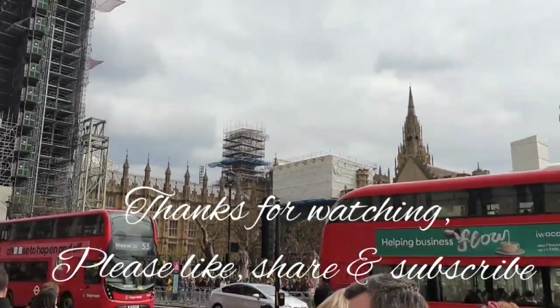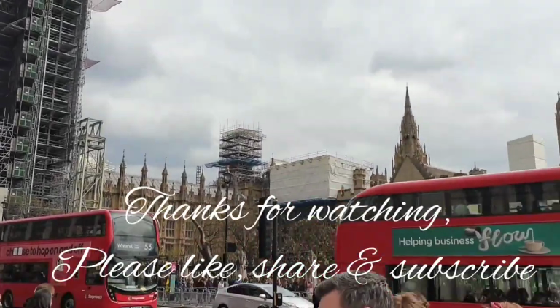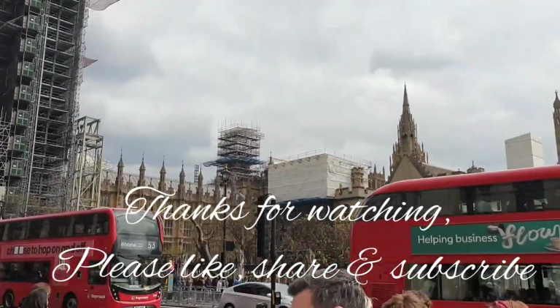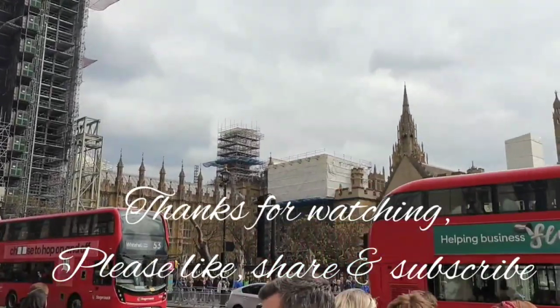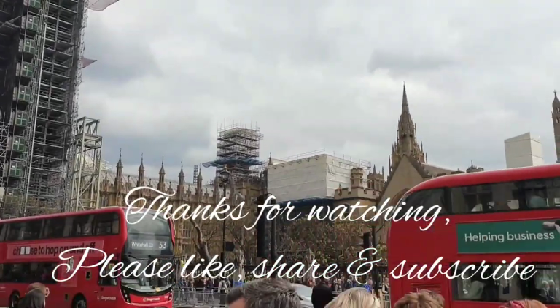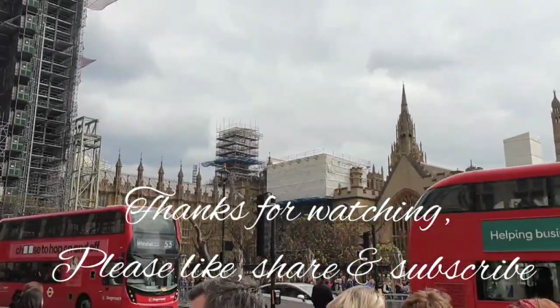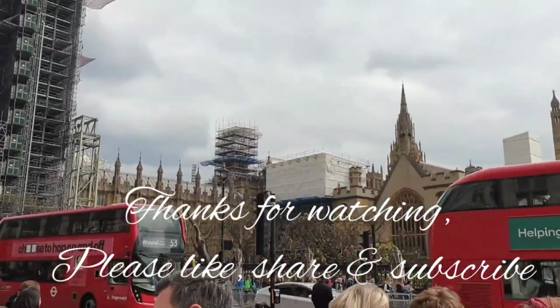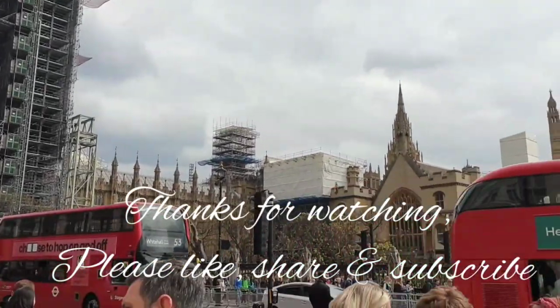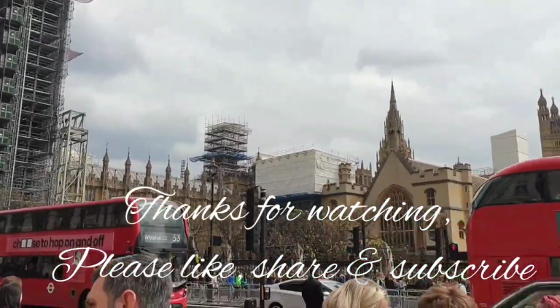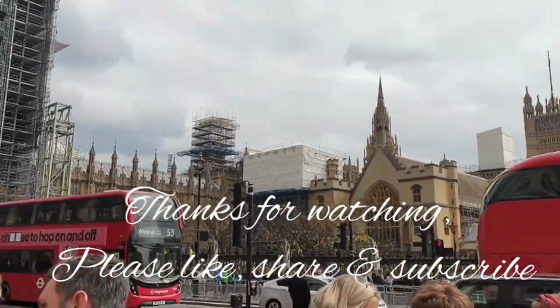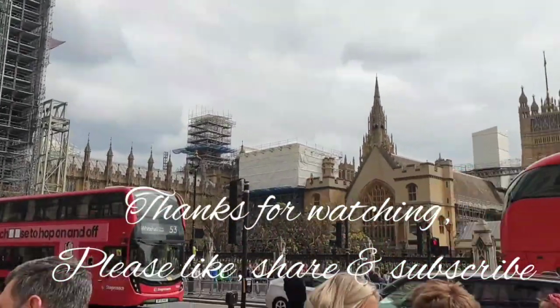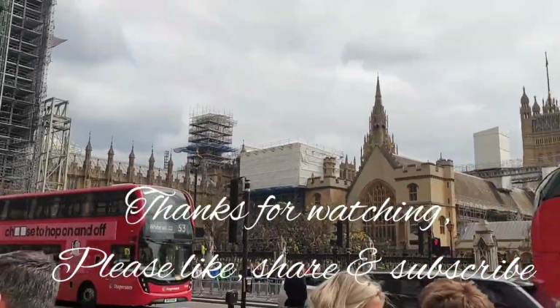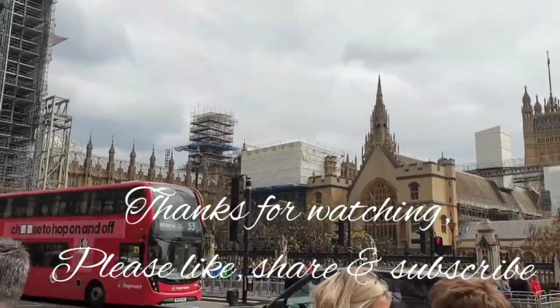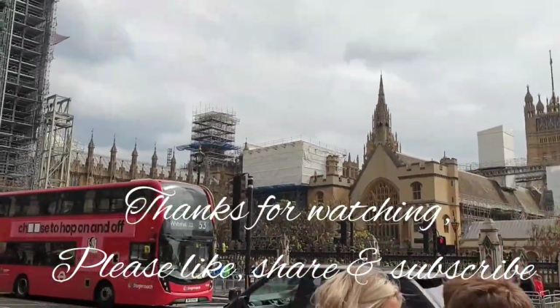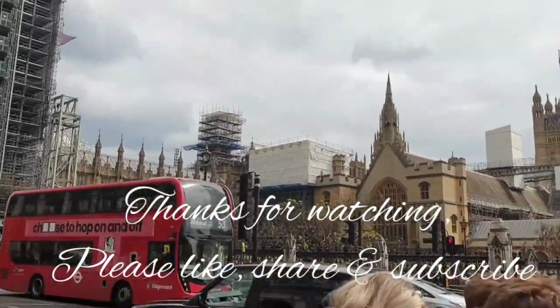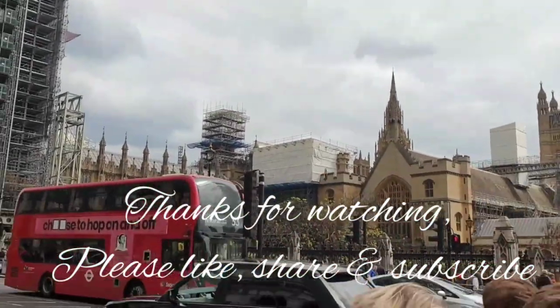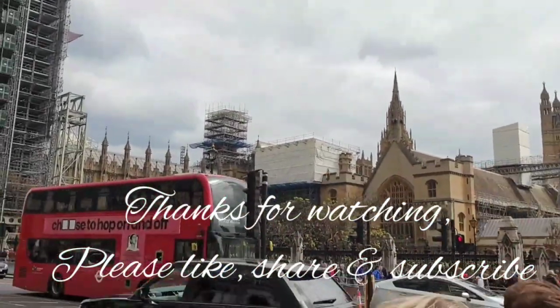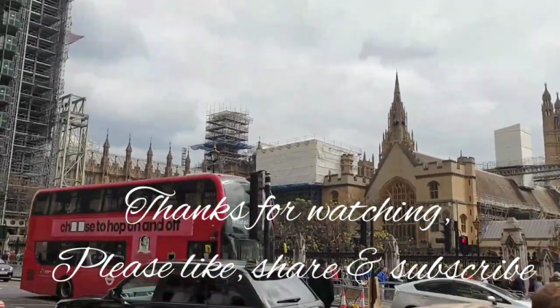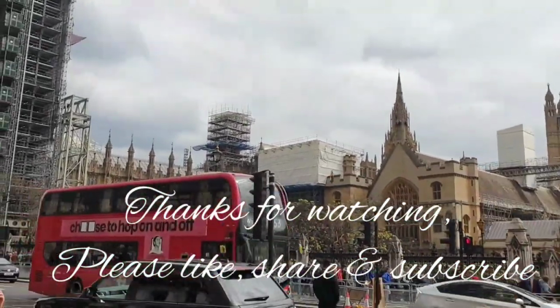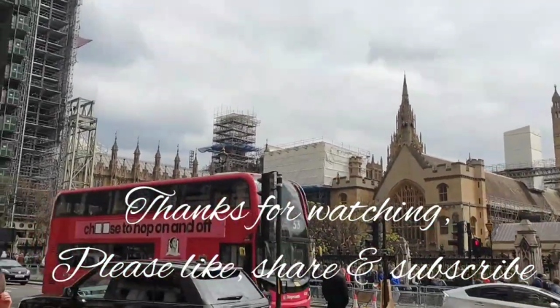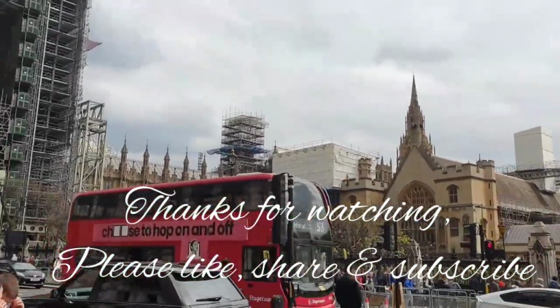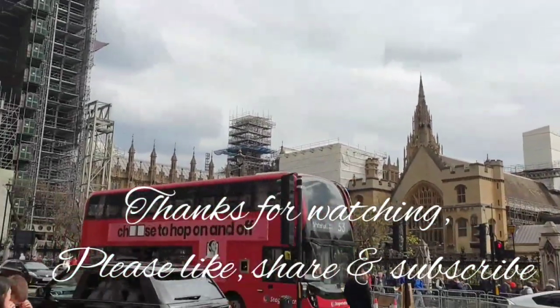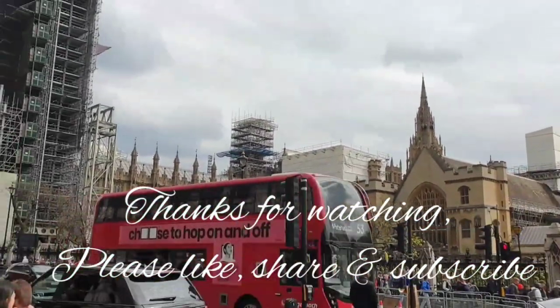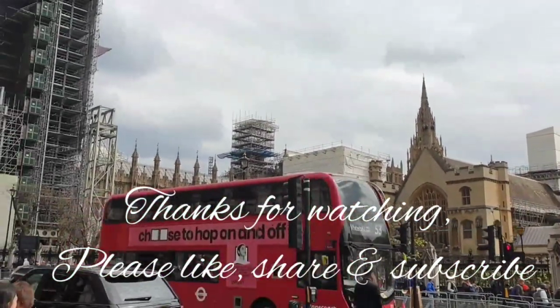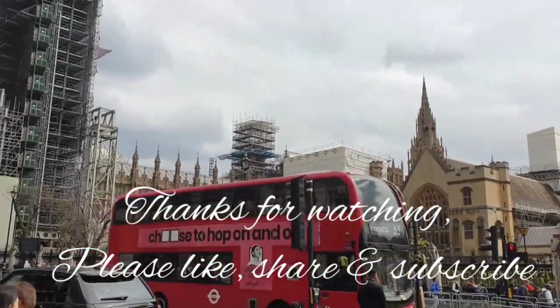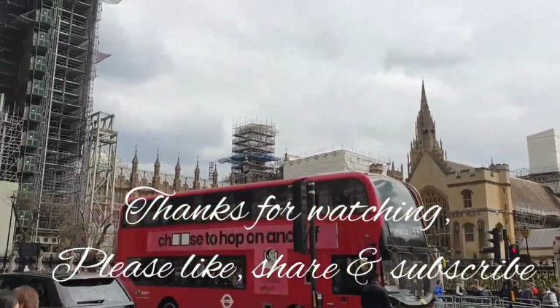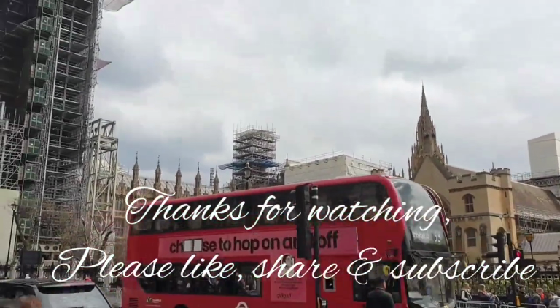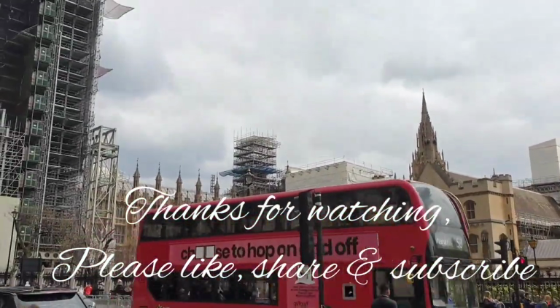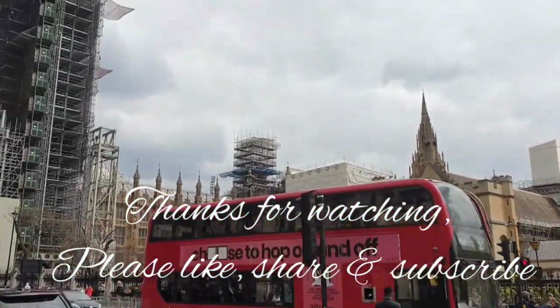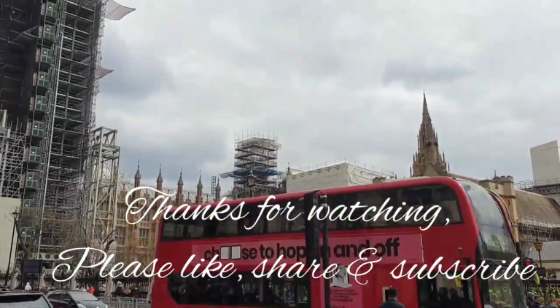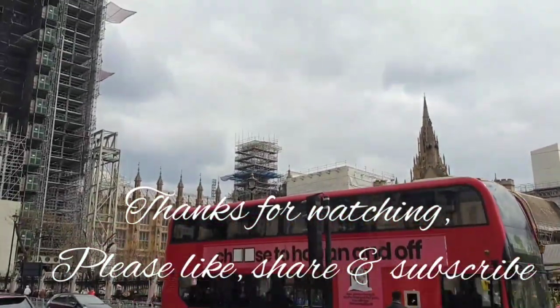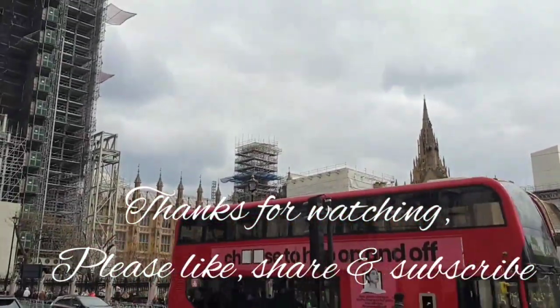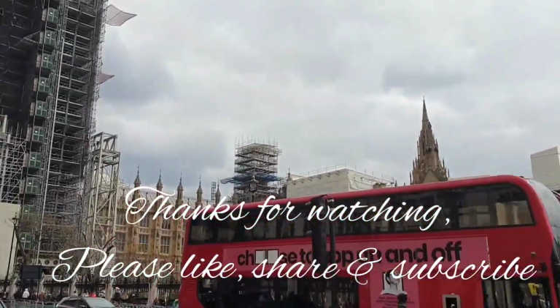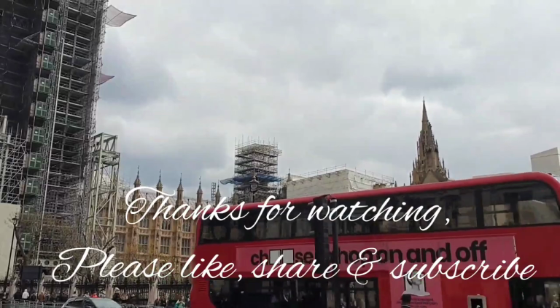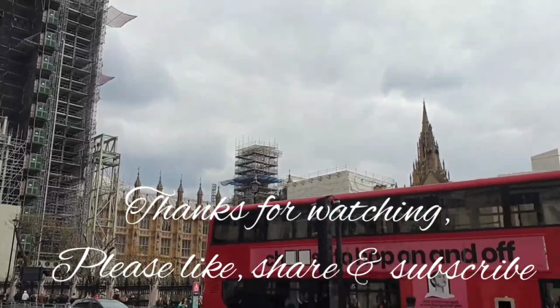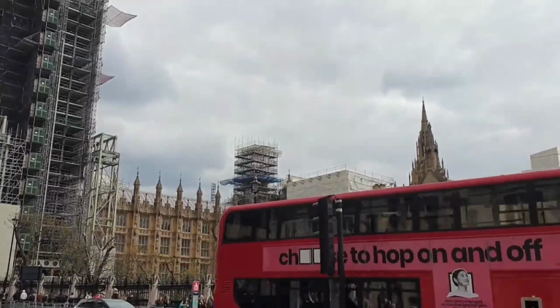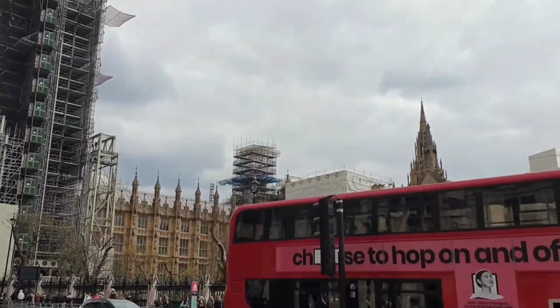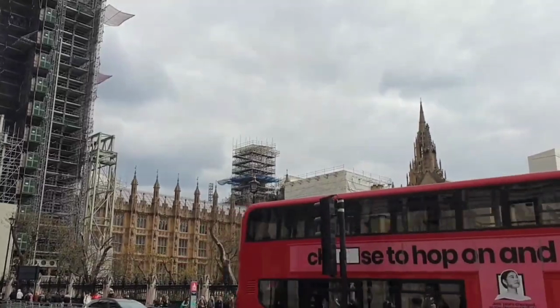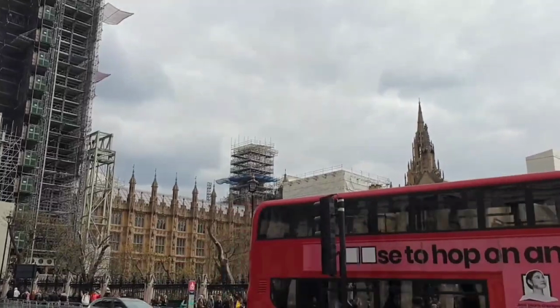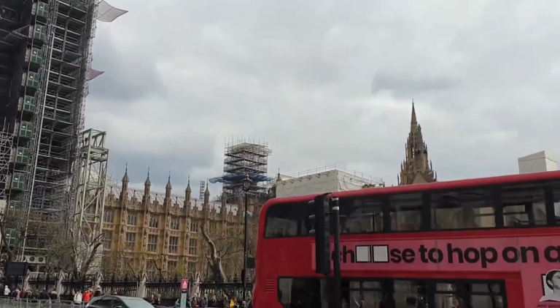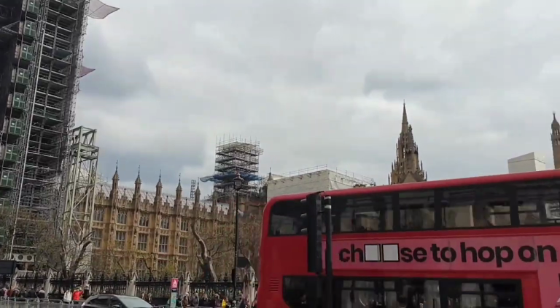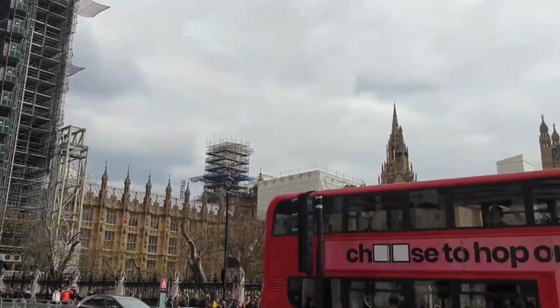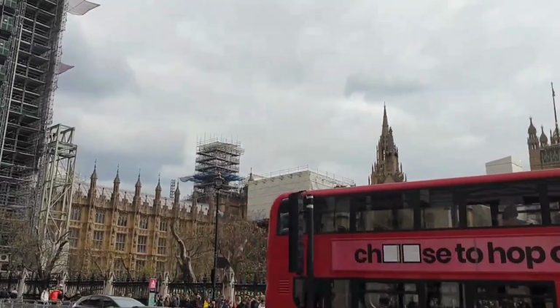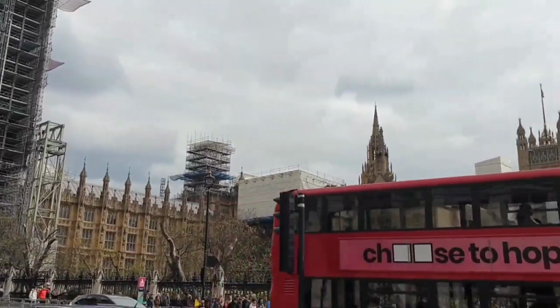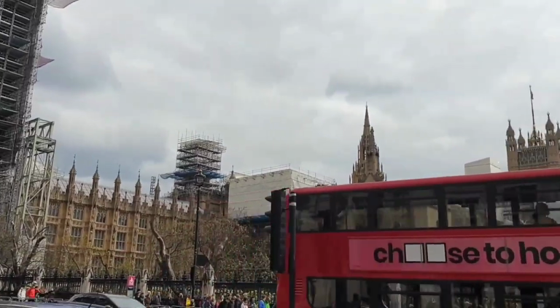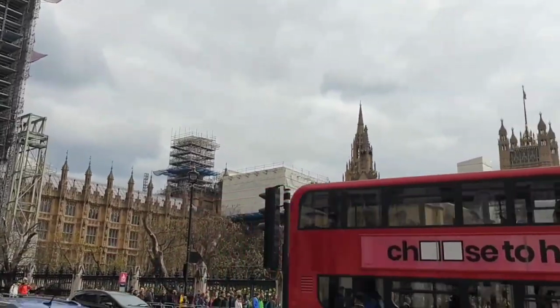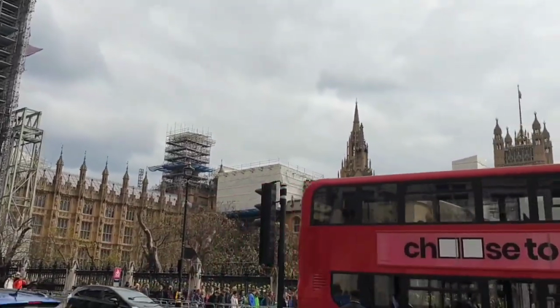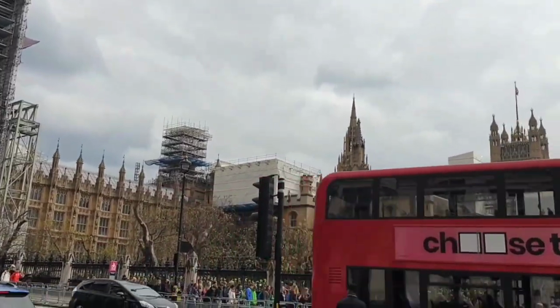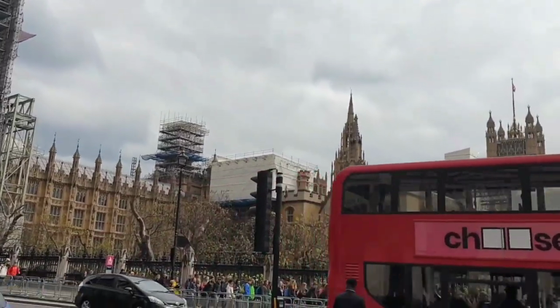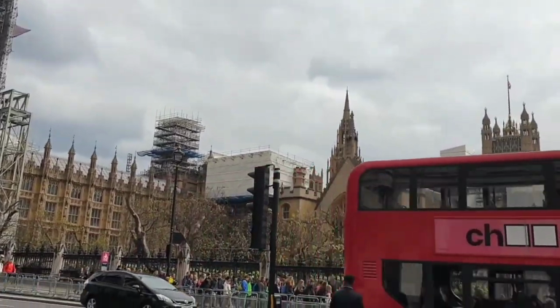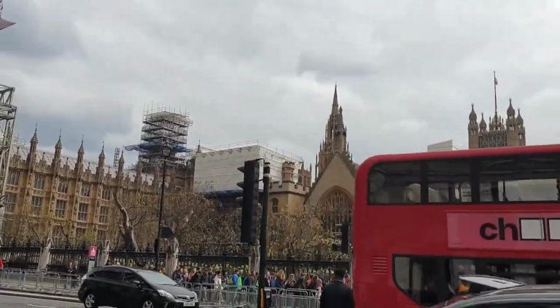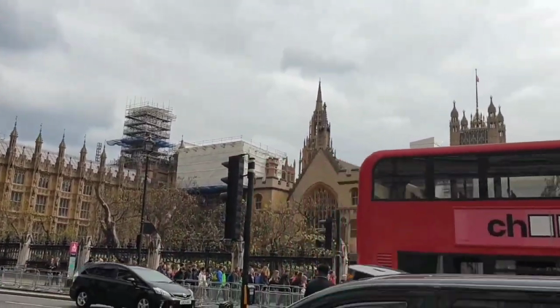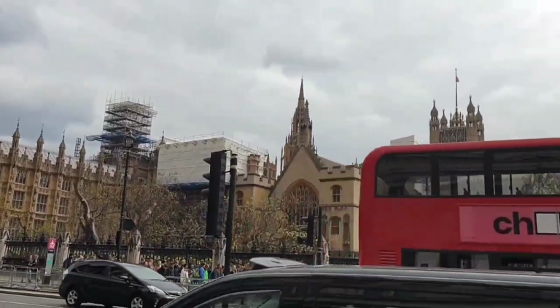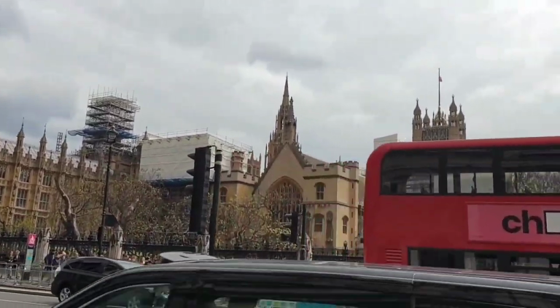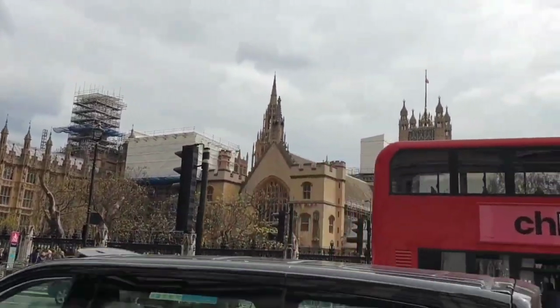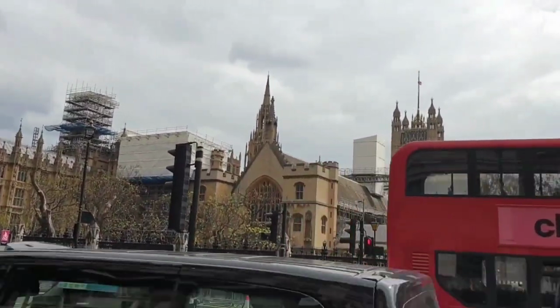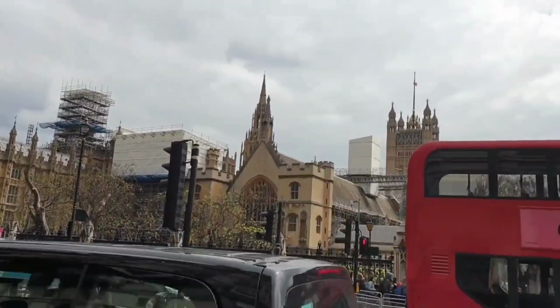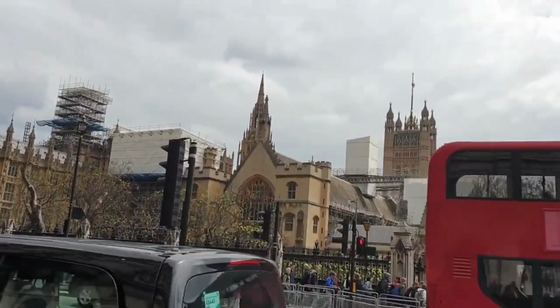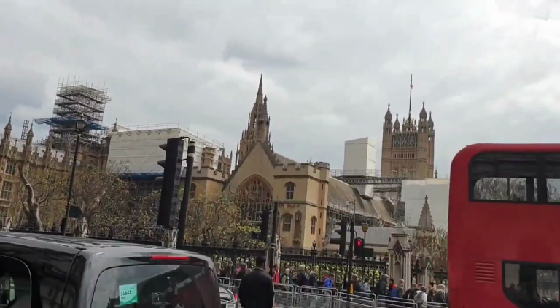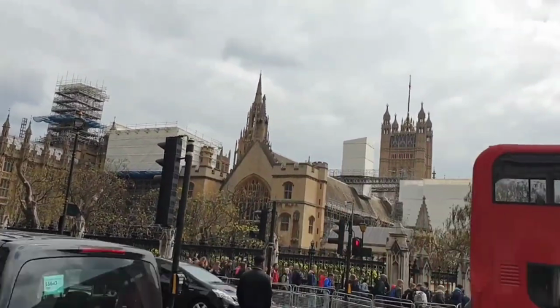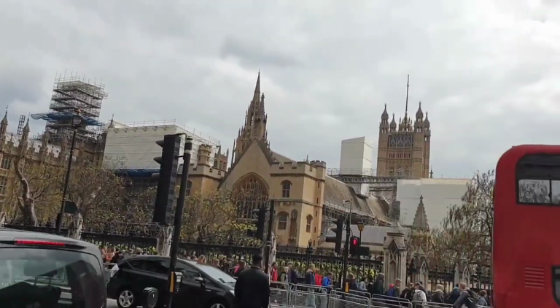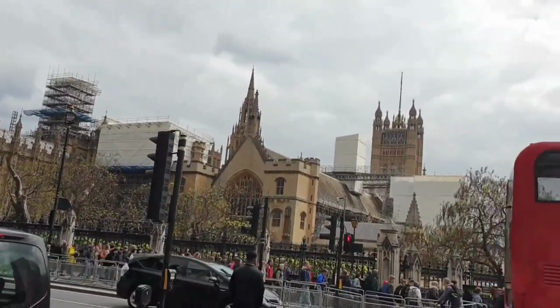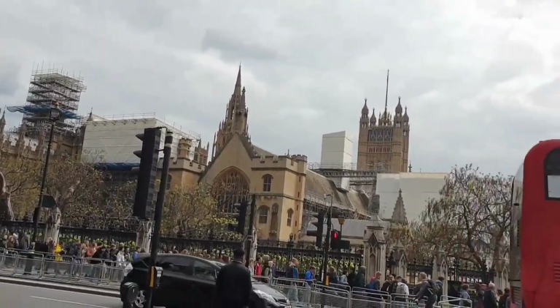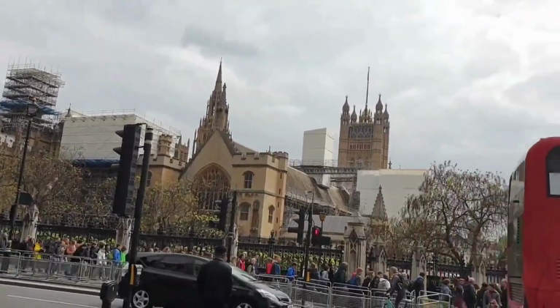Thanks for watching our video. Please remember to like, share and subscribe and join us next week for a brand new London Visited video.